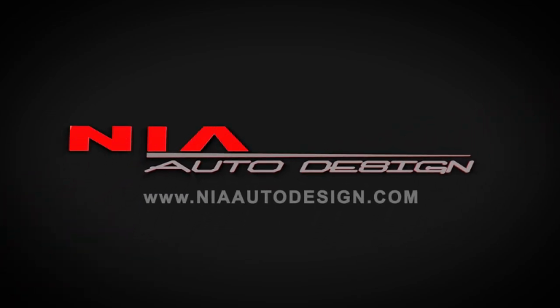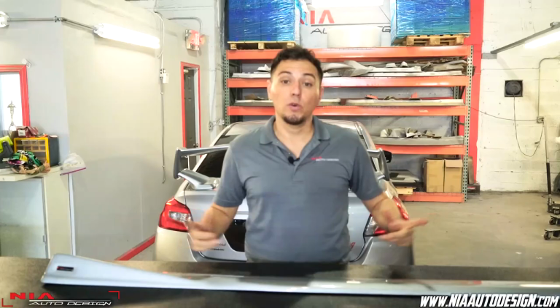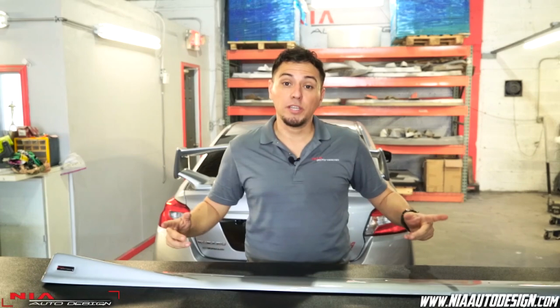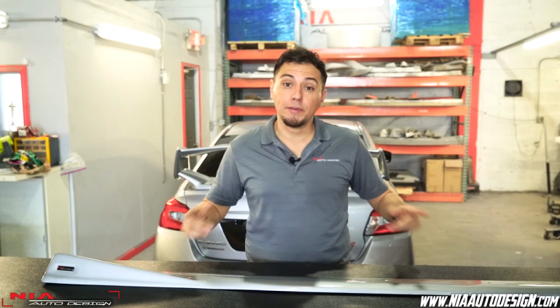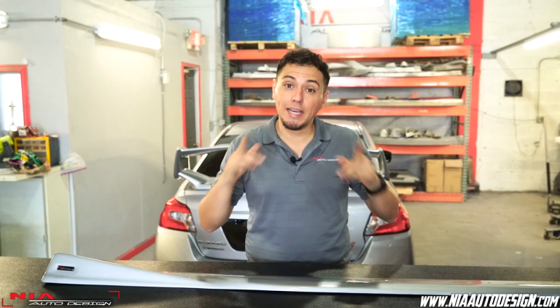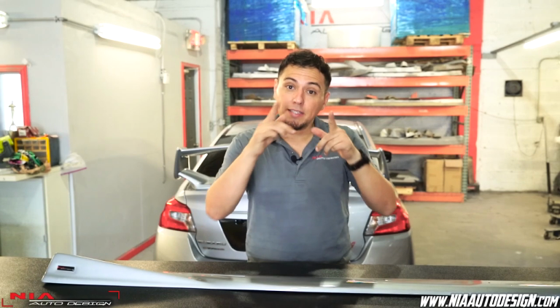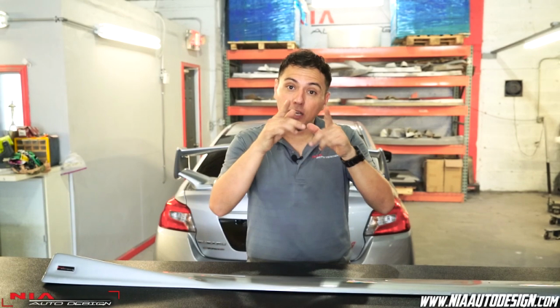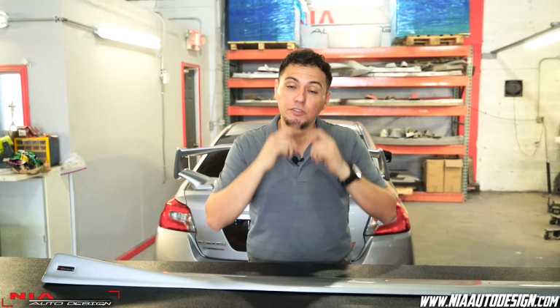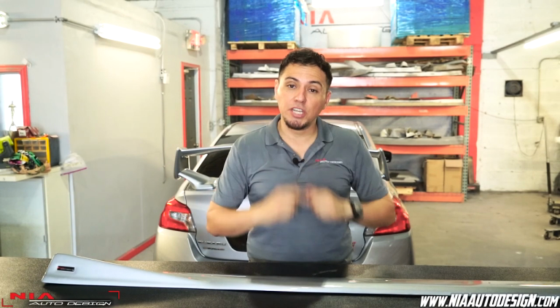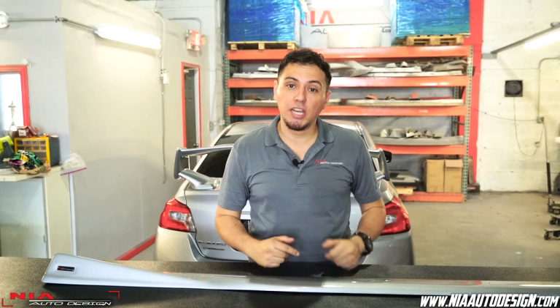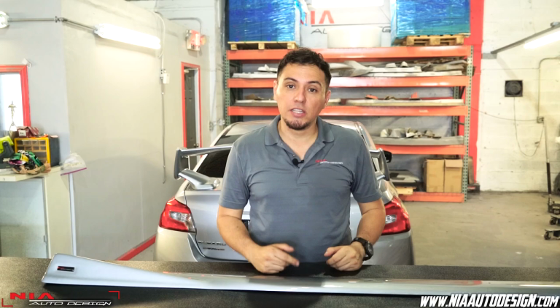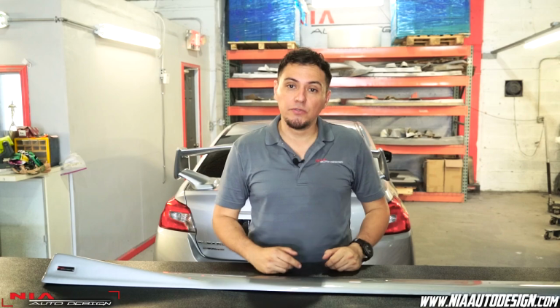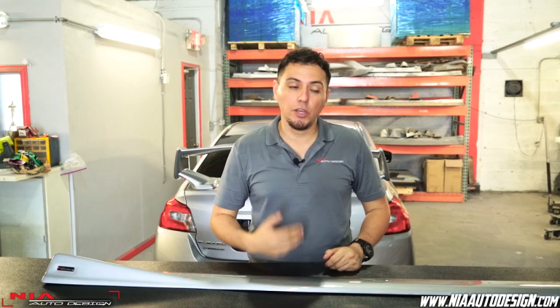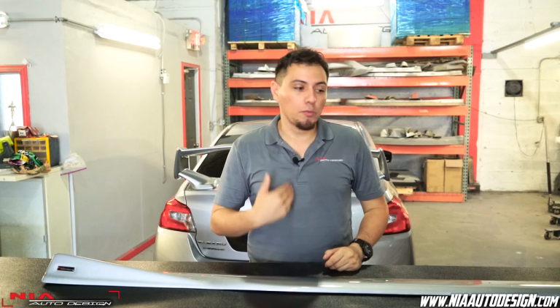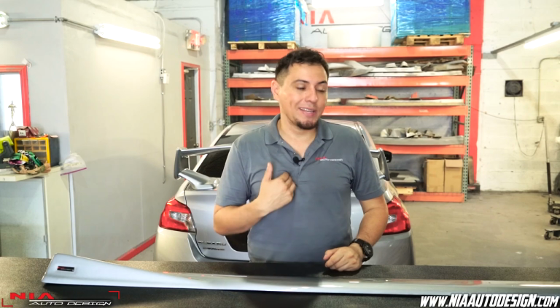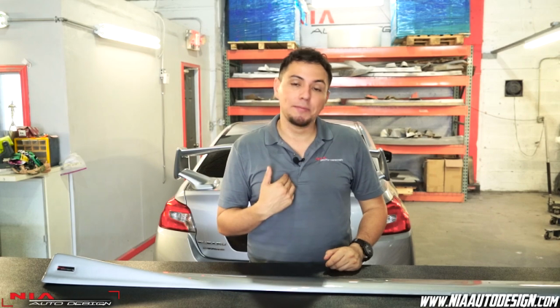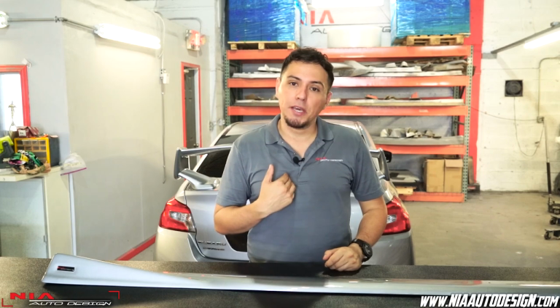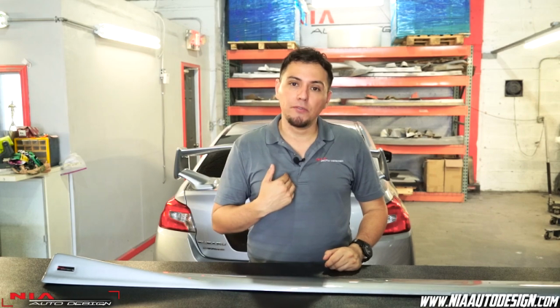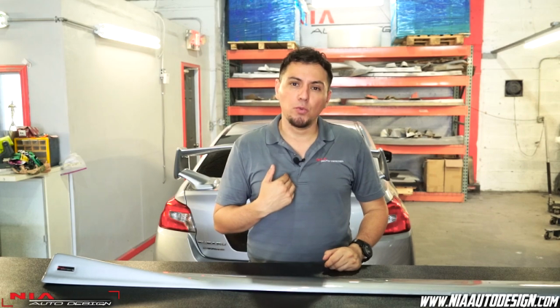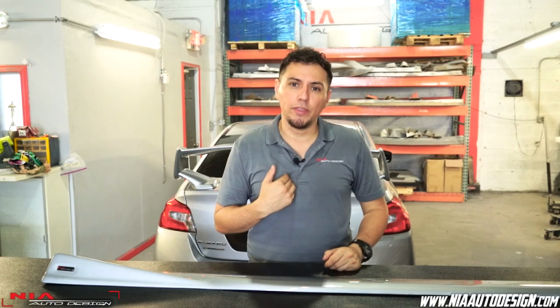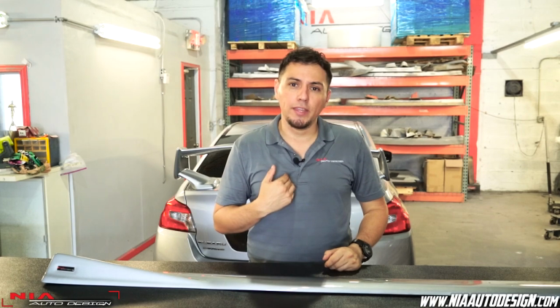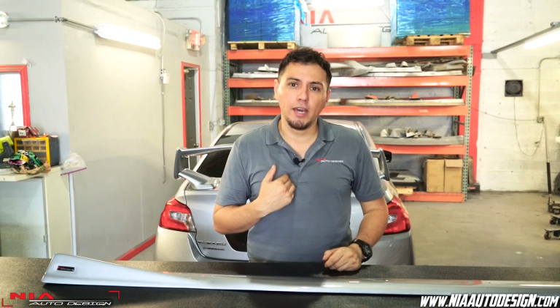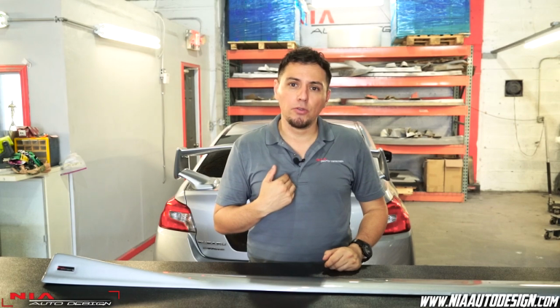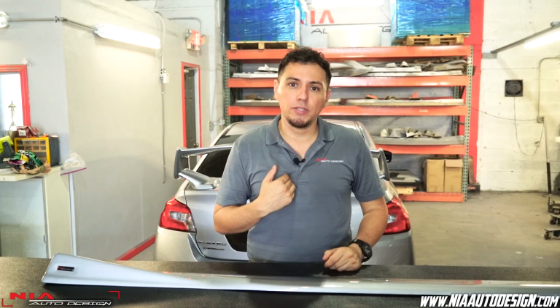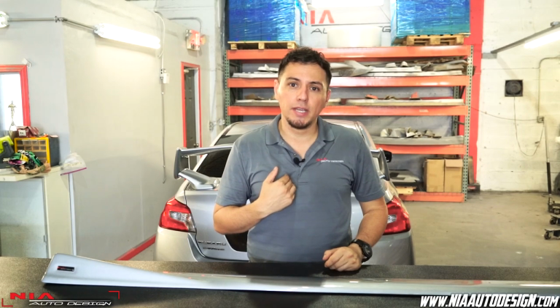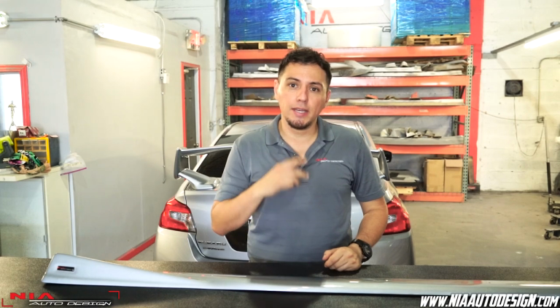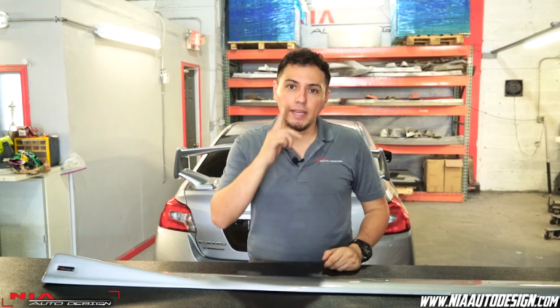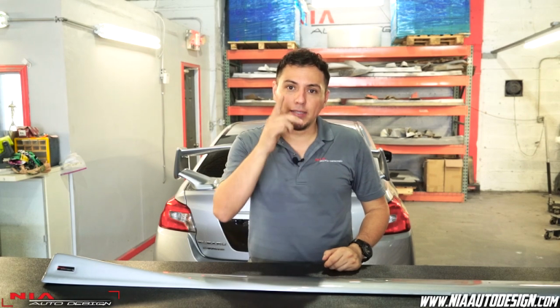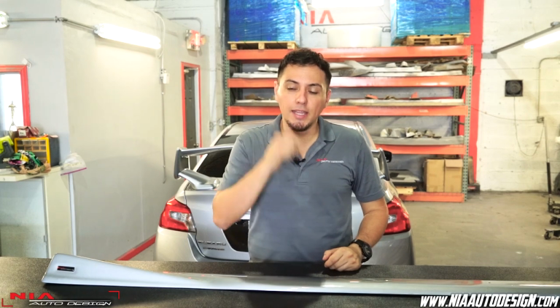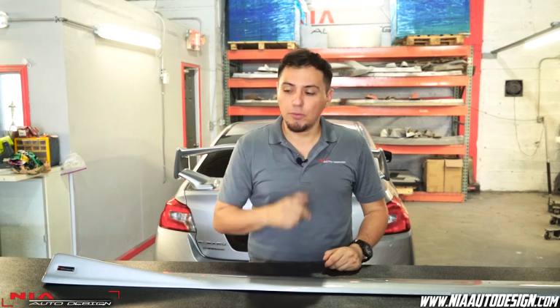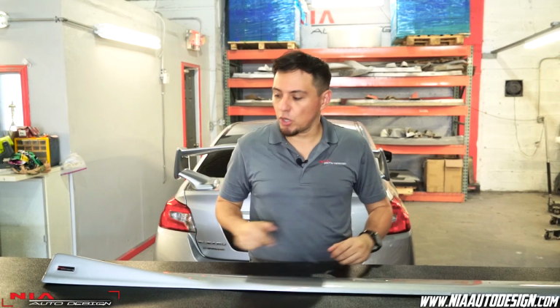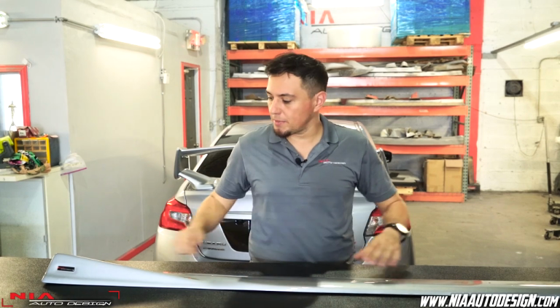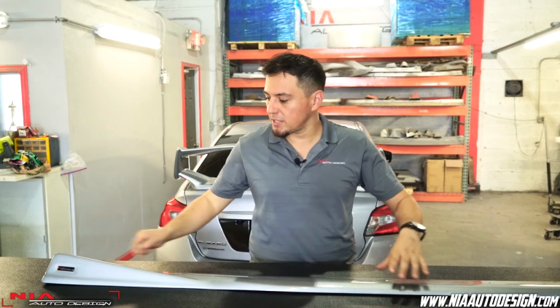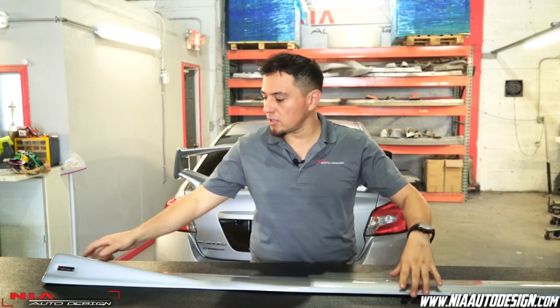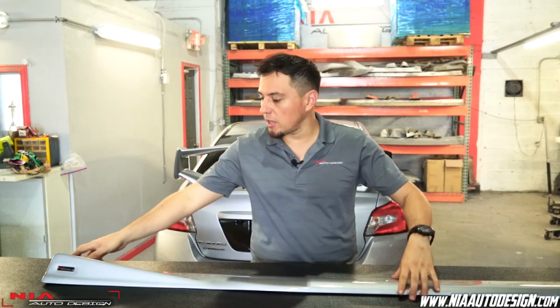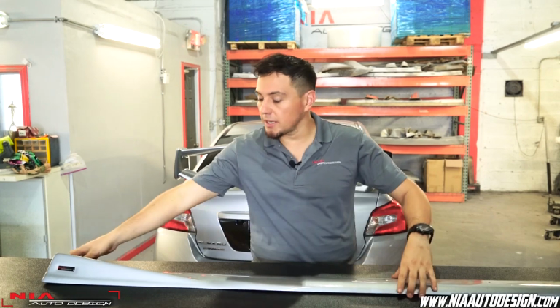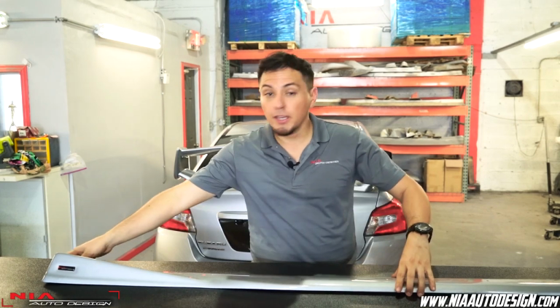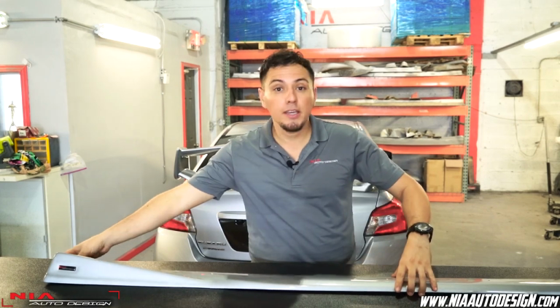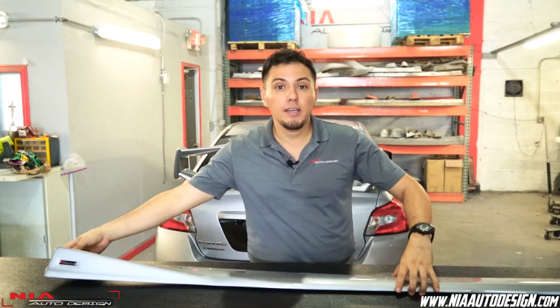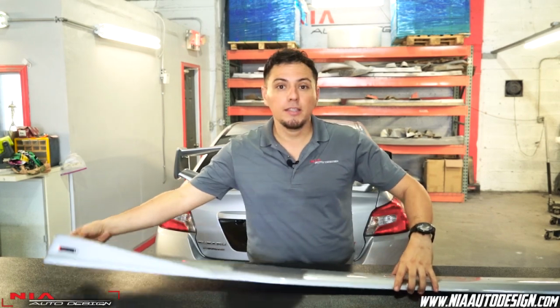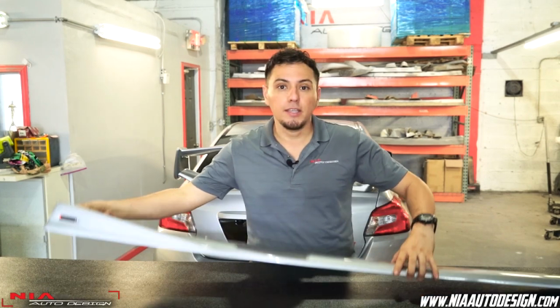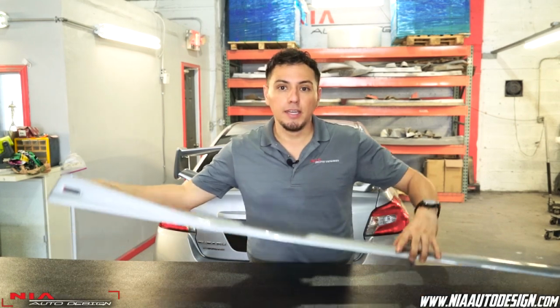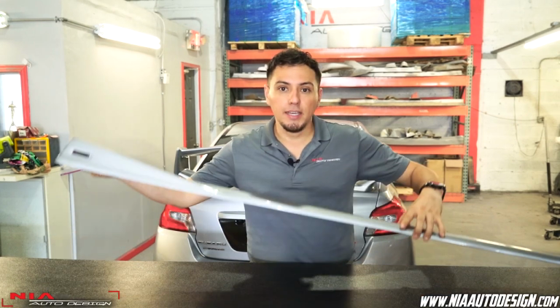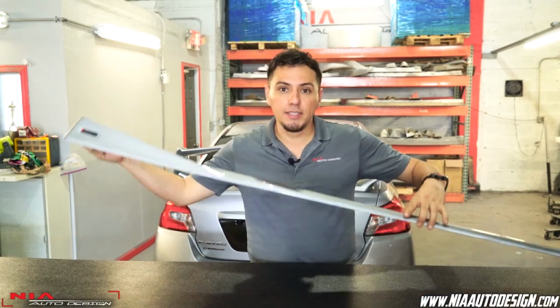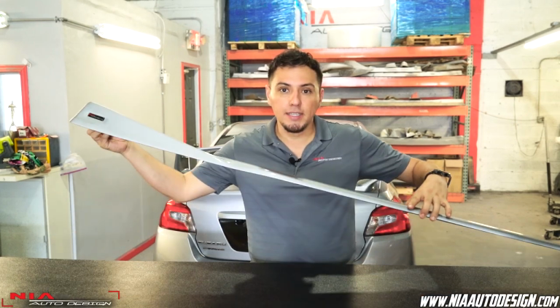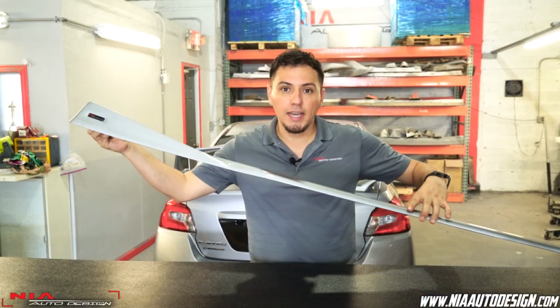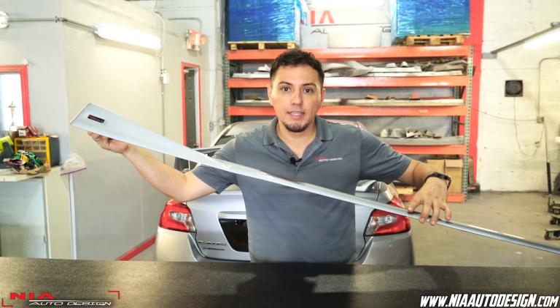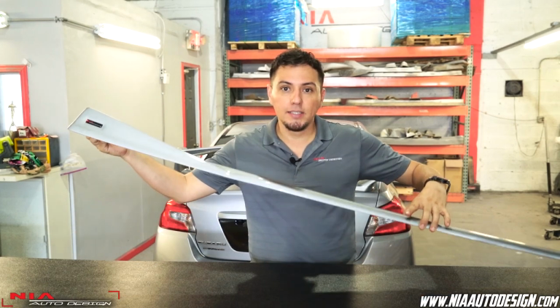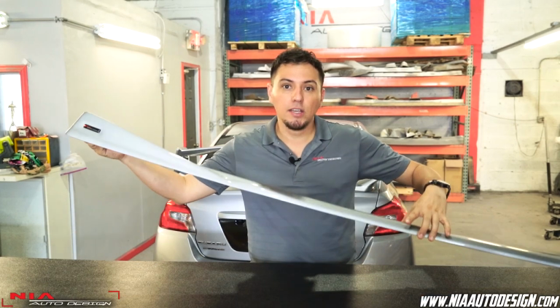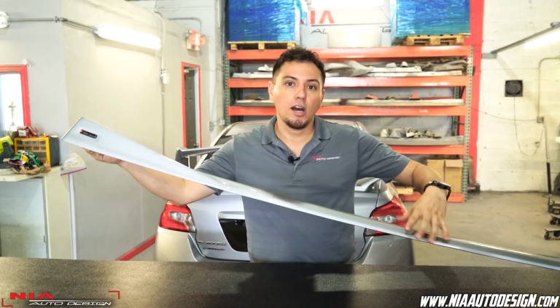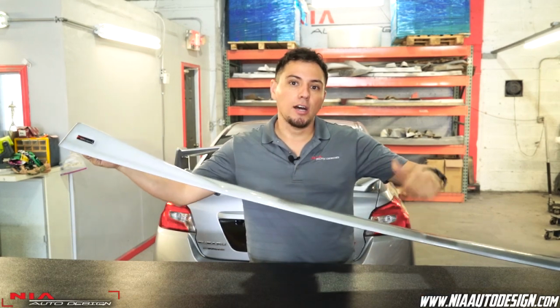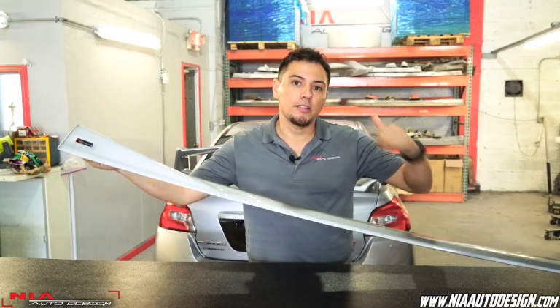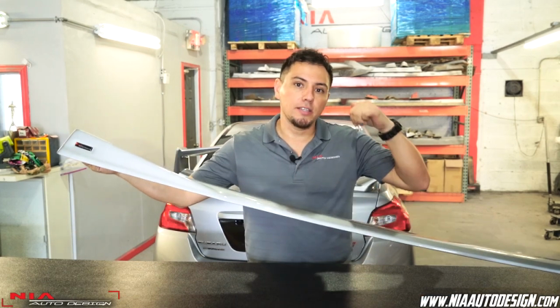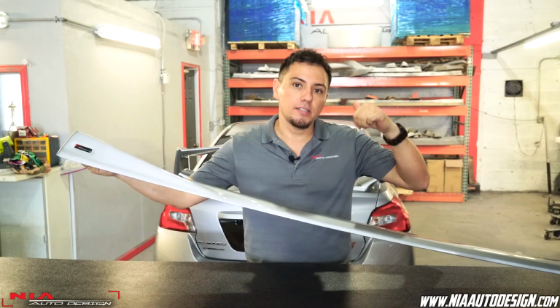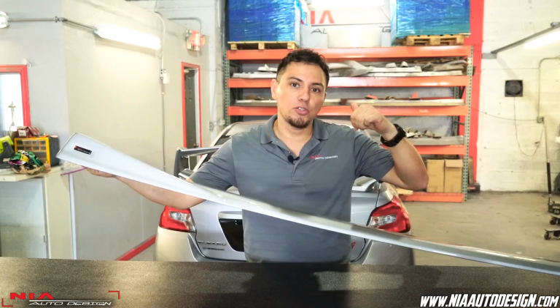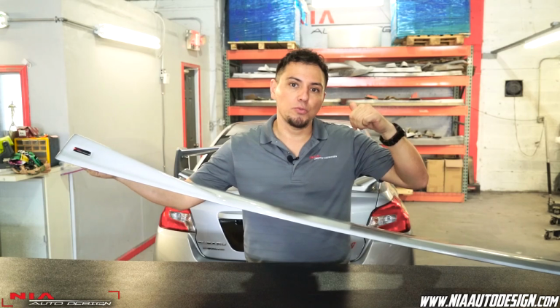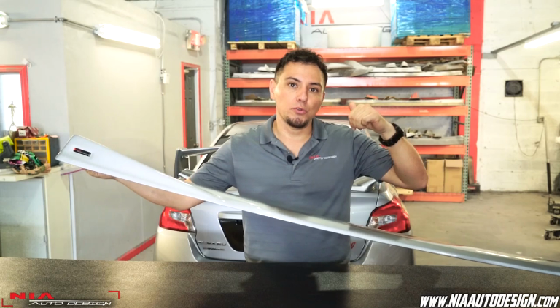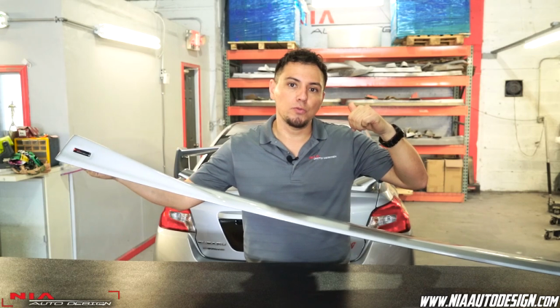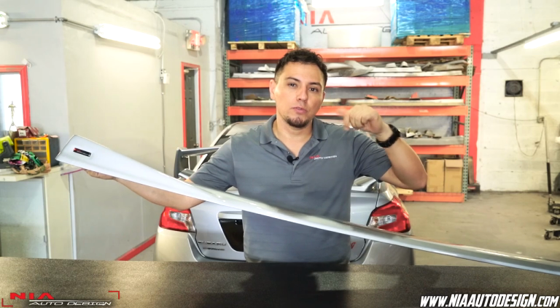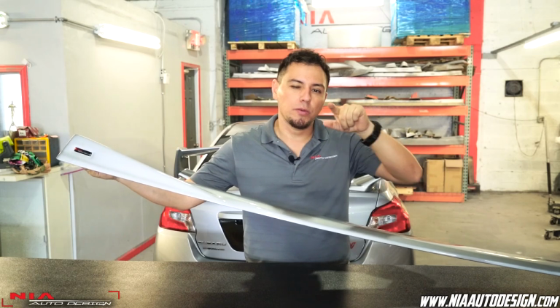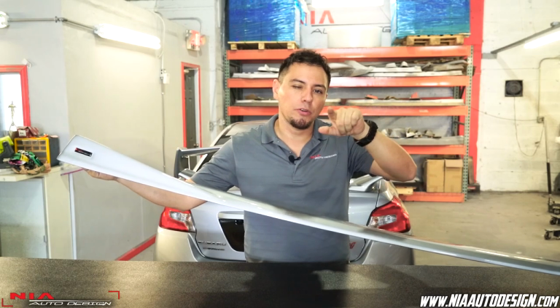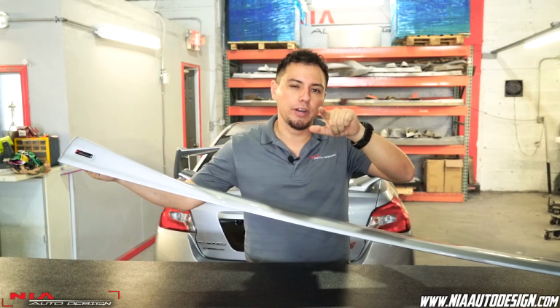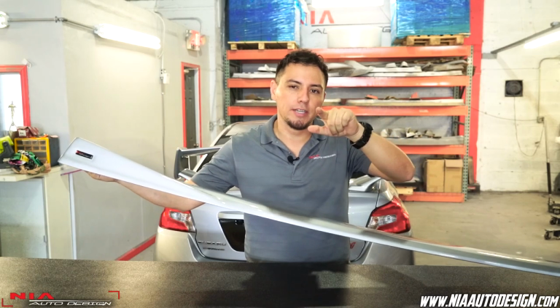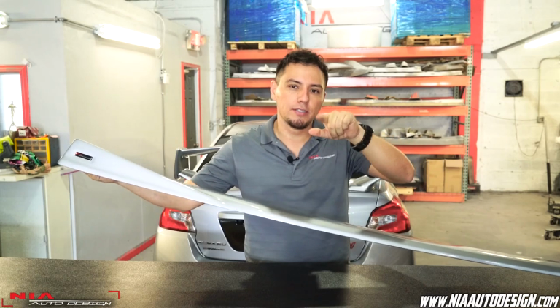What's up guys? Thank you for checking out this video. My name is Kevin with Nia Auto Design and today we're going to be installing the Nia Sides on this Subaru WRX.